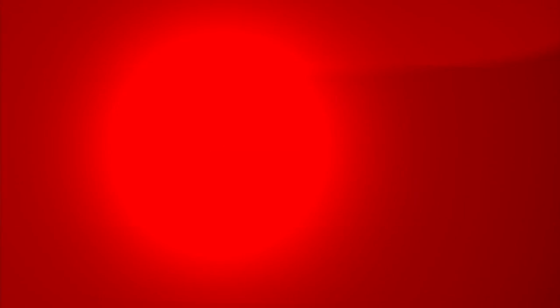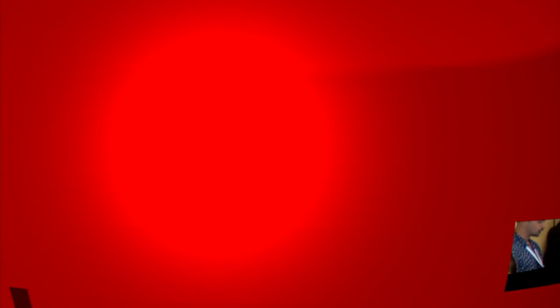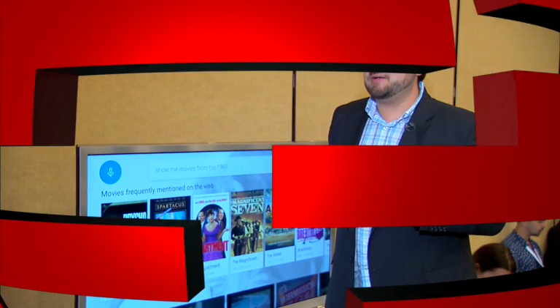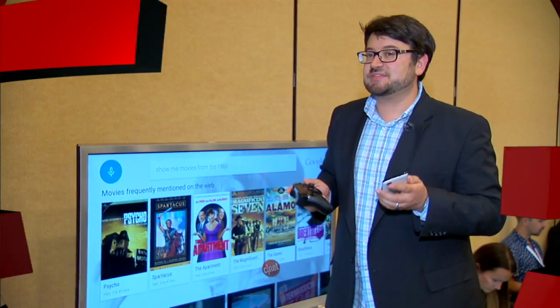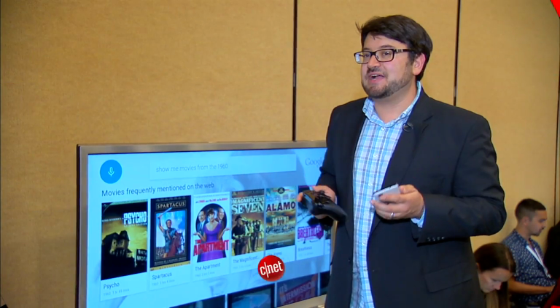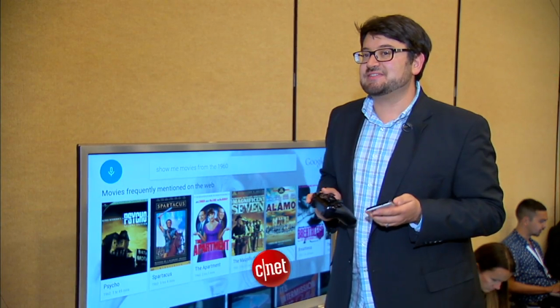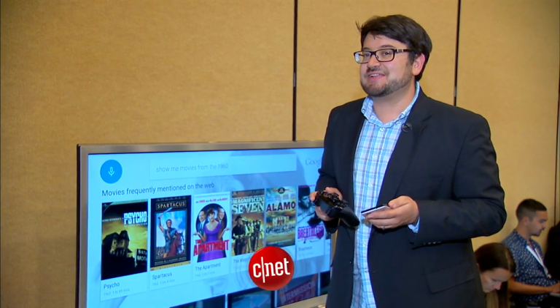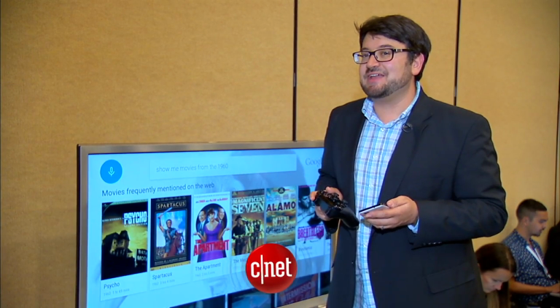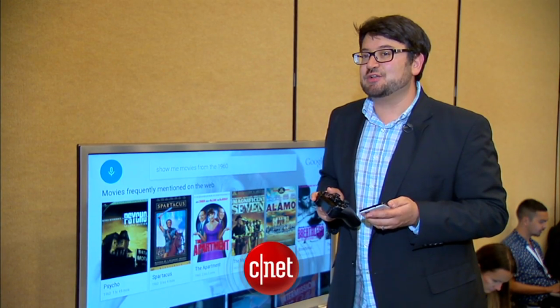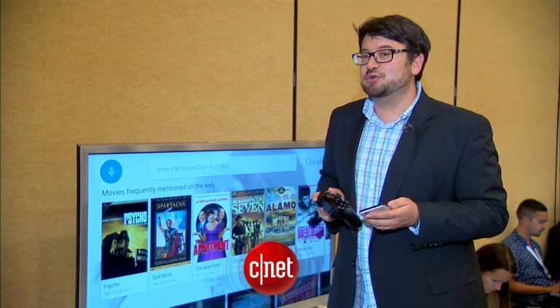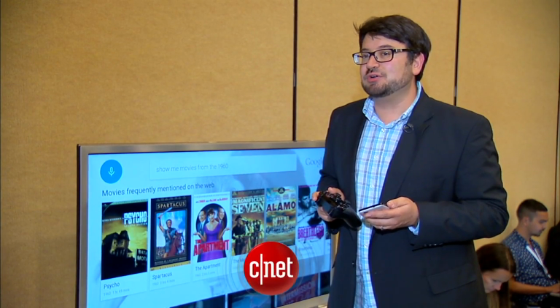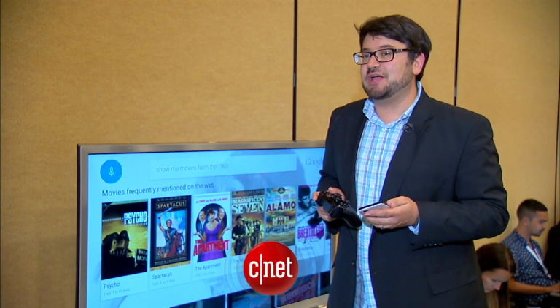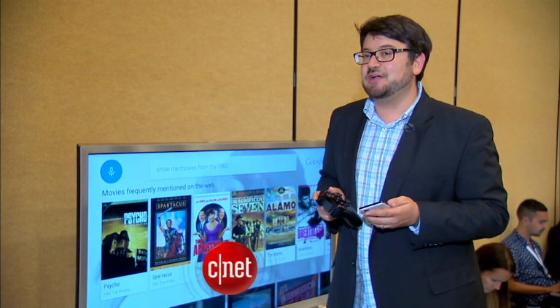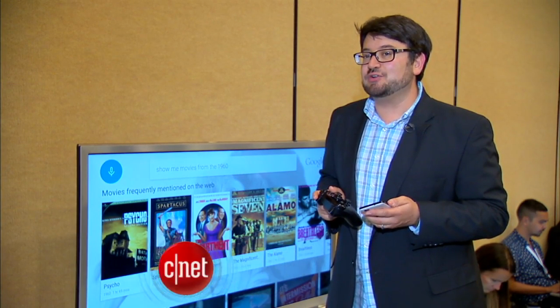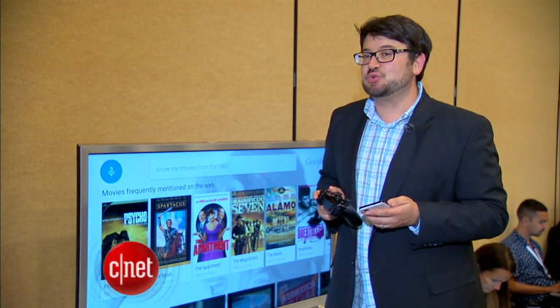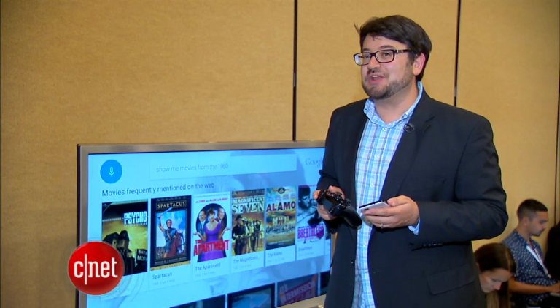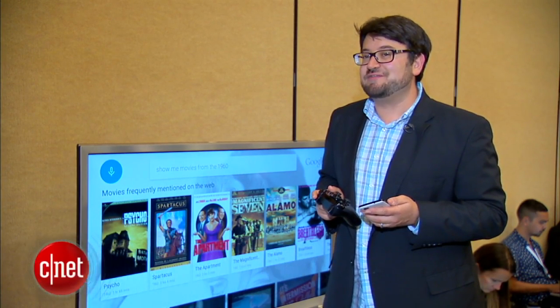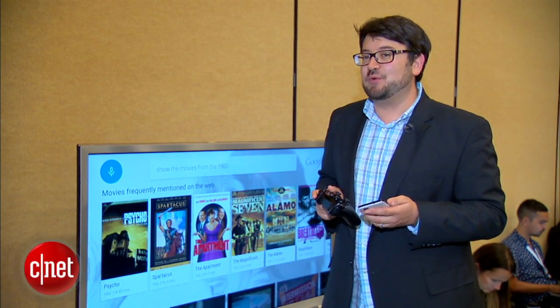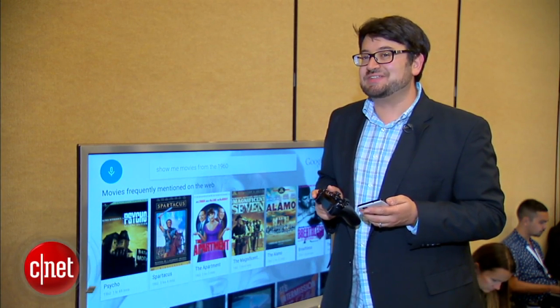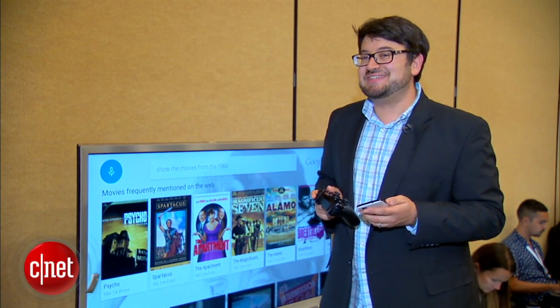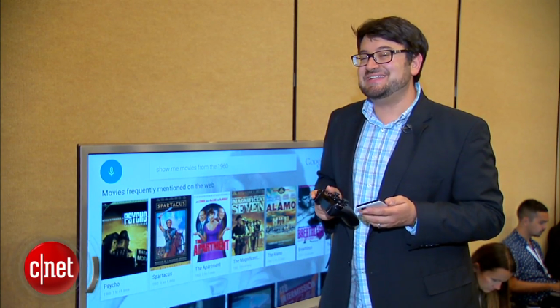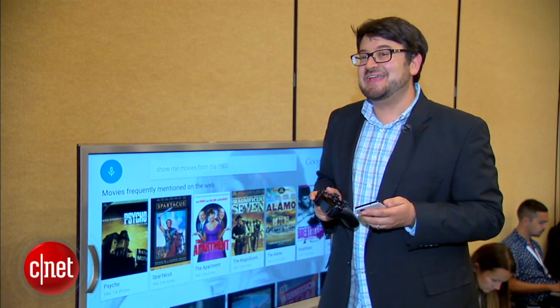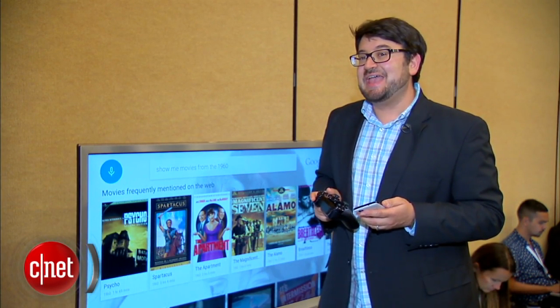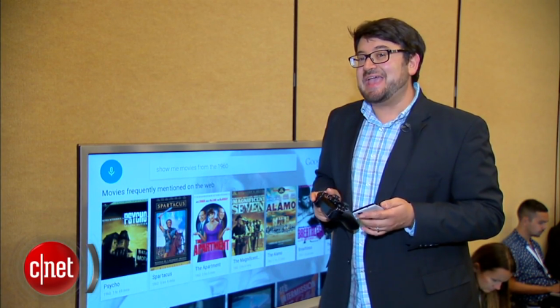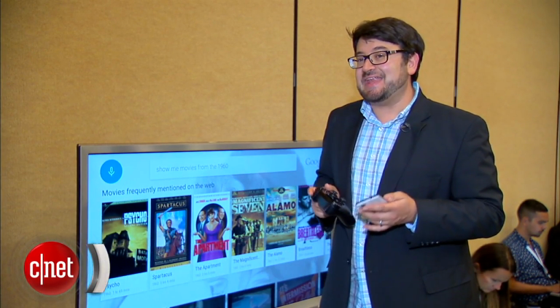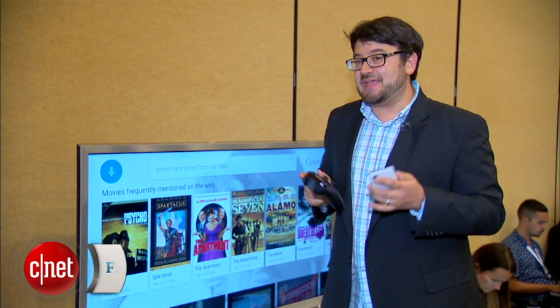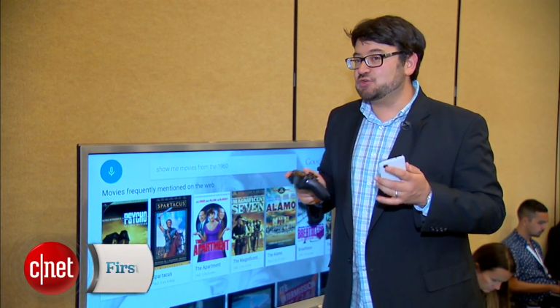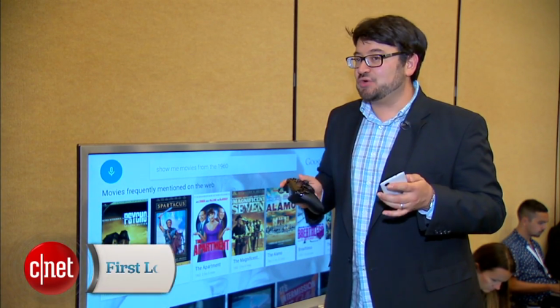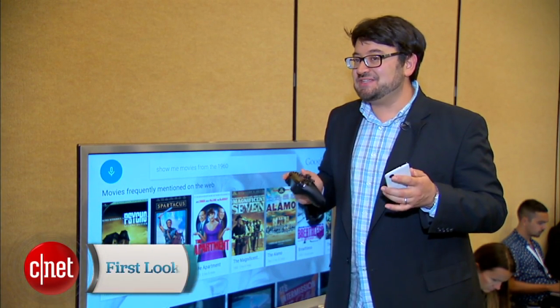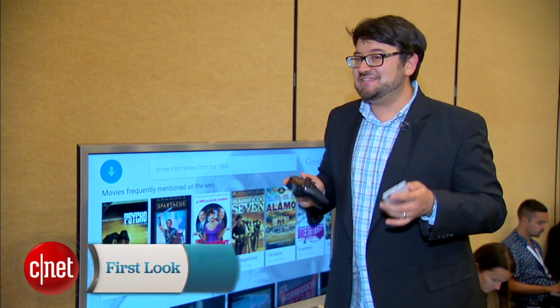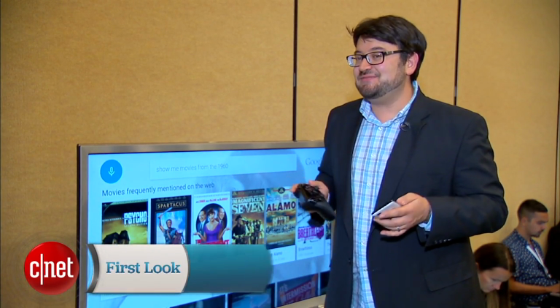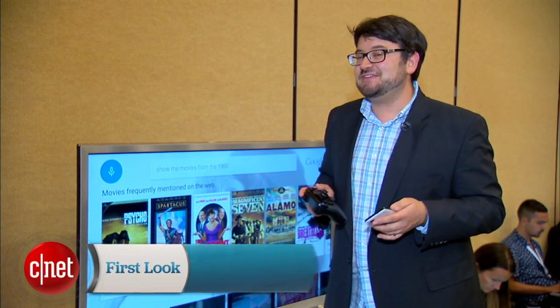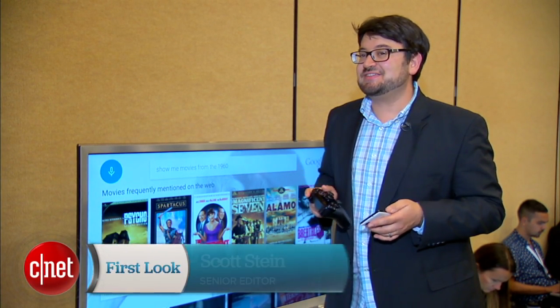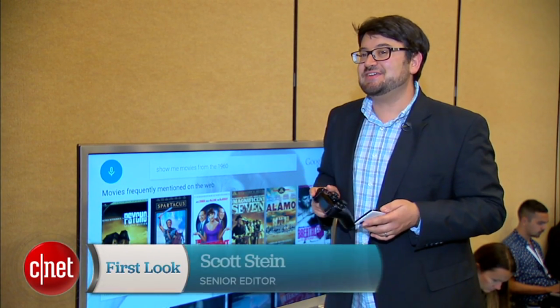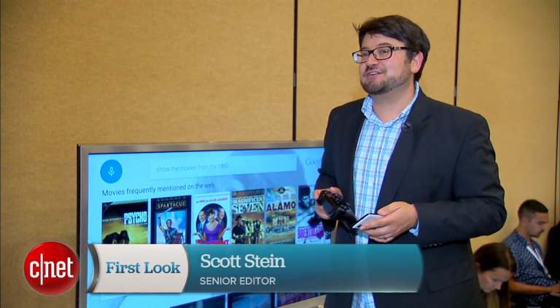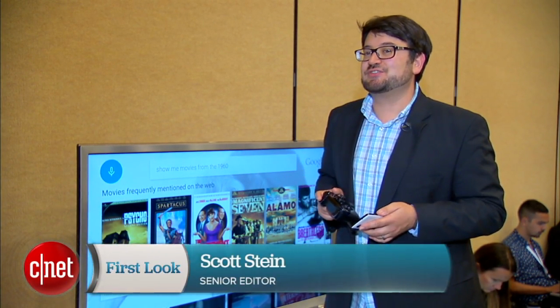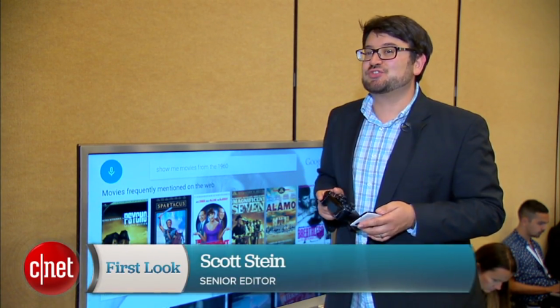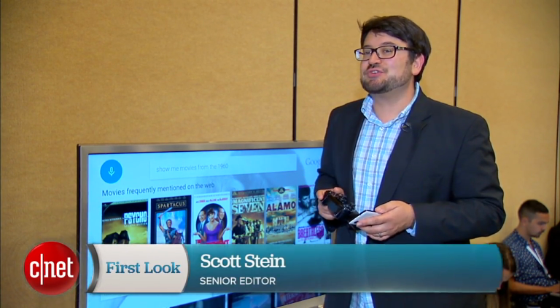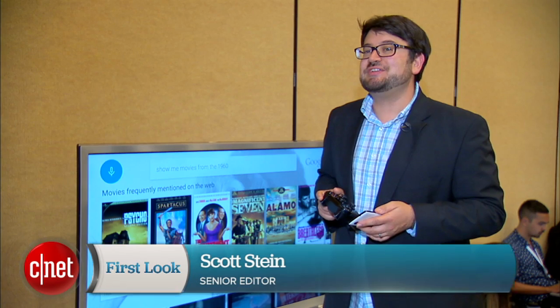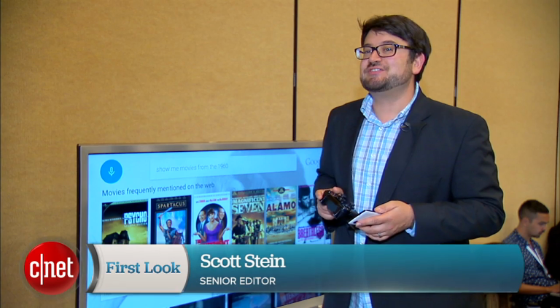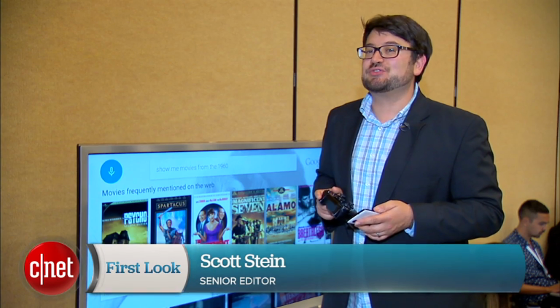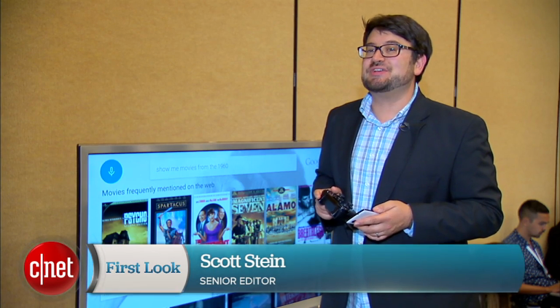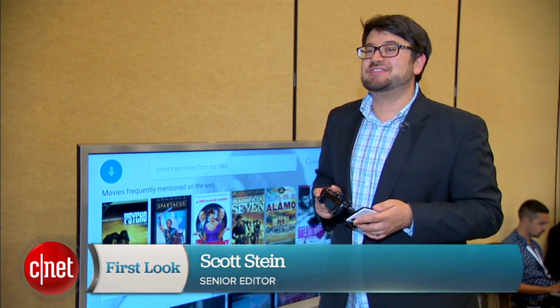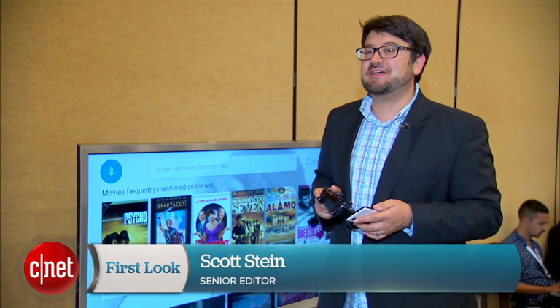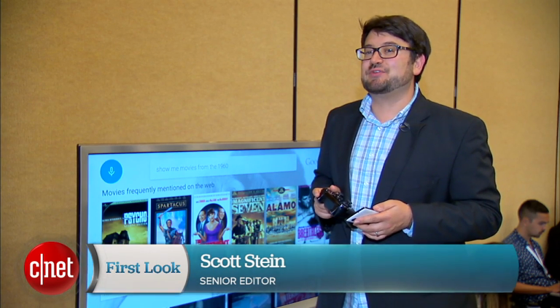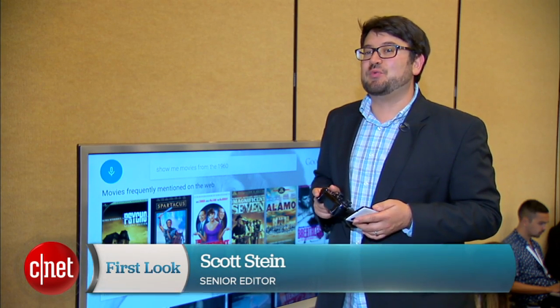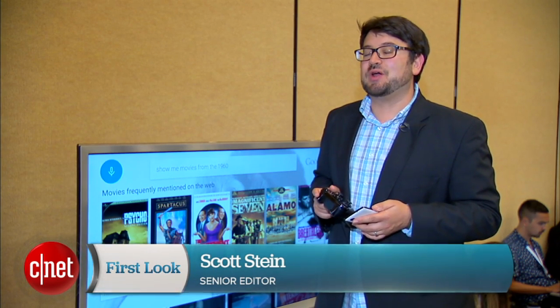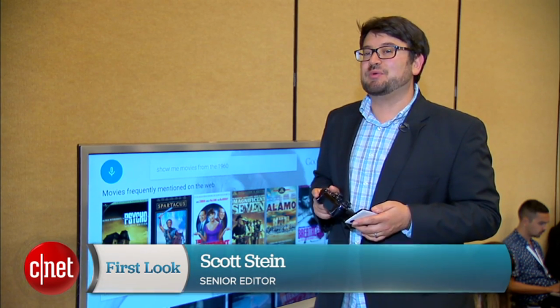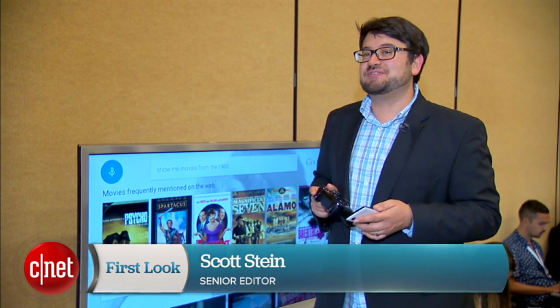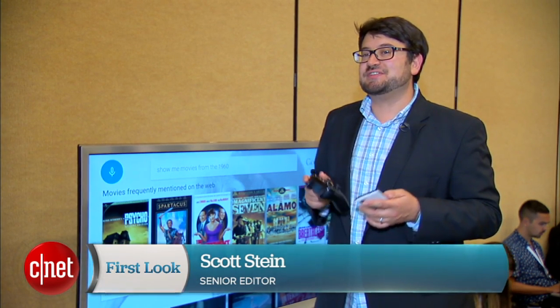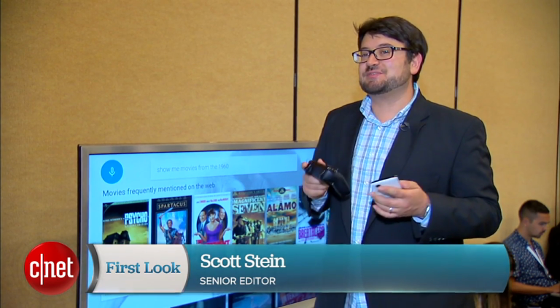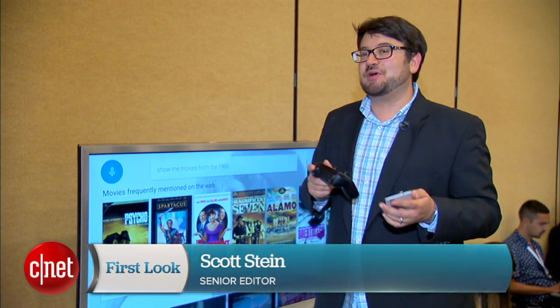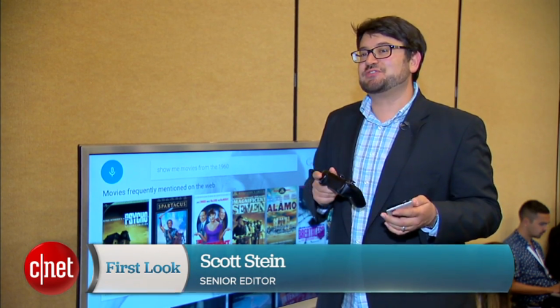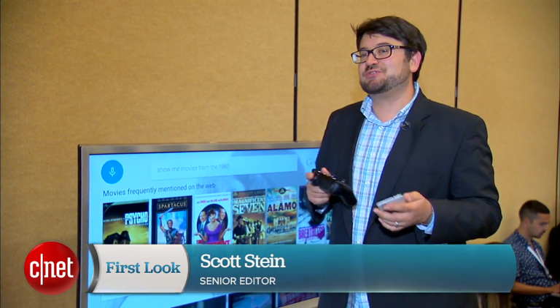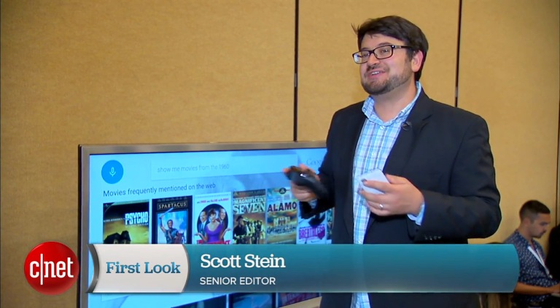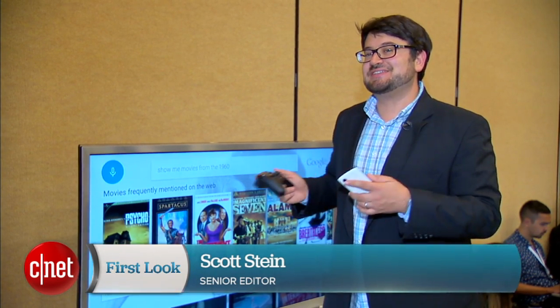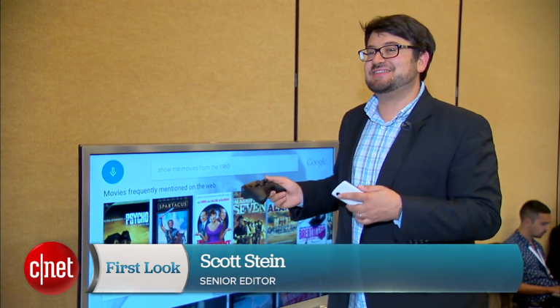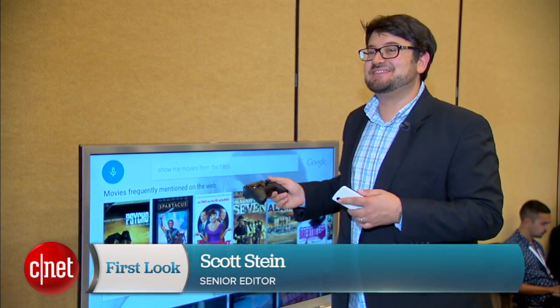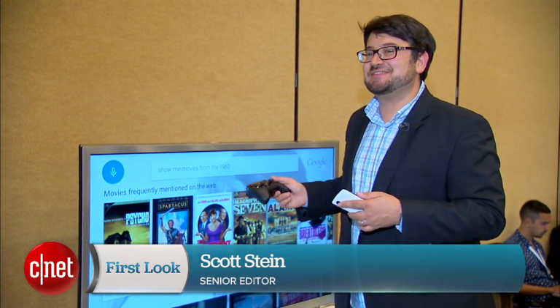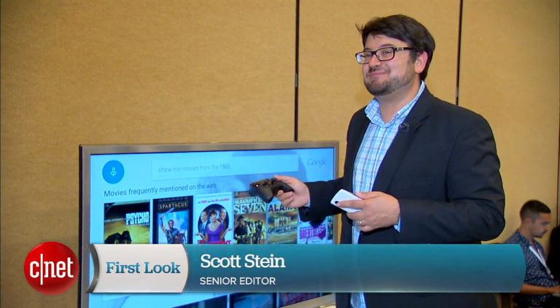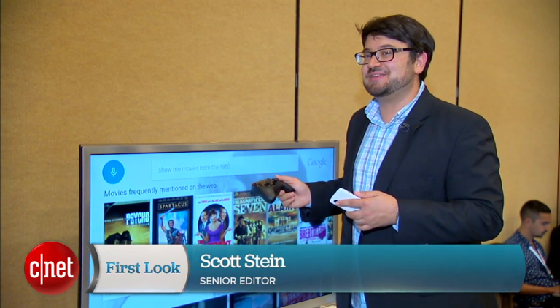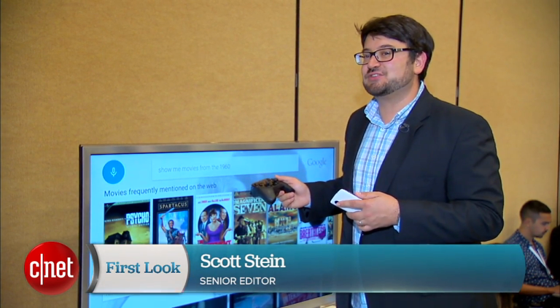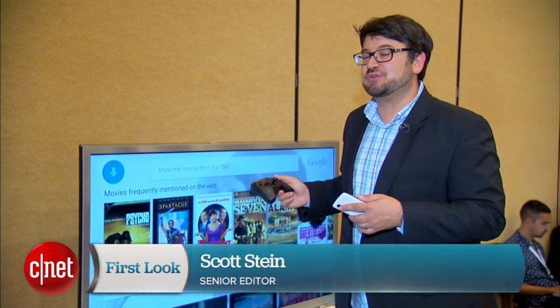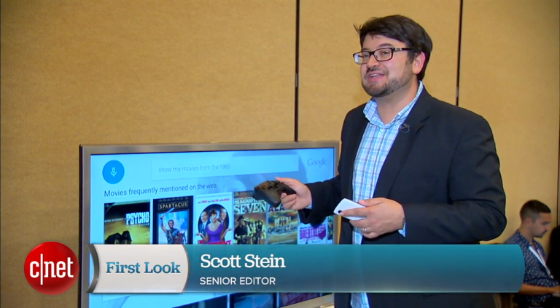I'm Scott Stein at Google I.O. 2014, and Android TV is here. Screens, screens everywhere. We've seen small screens, and this is the big screen.